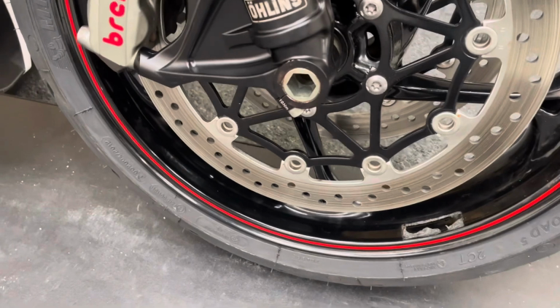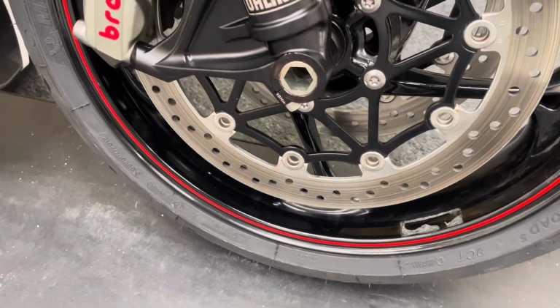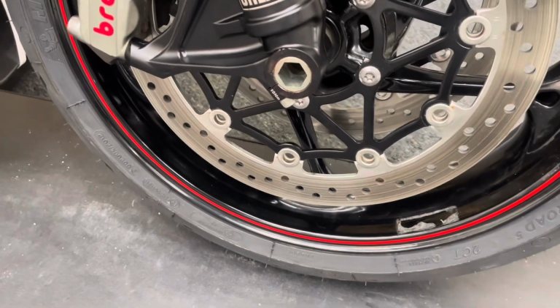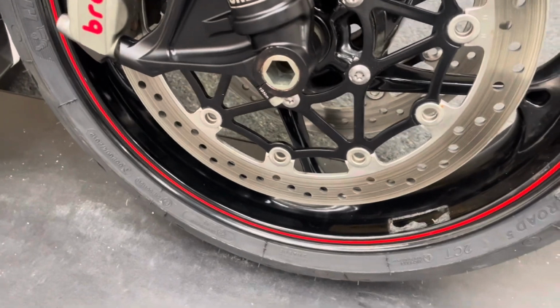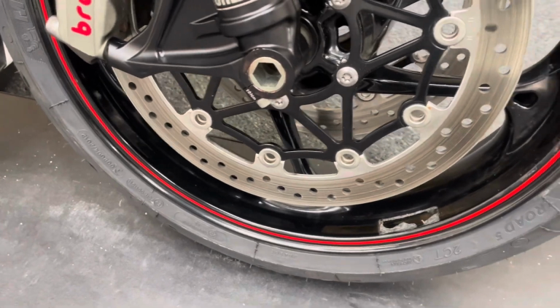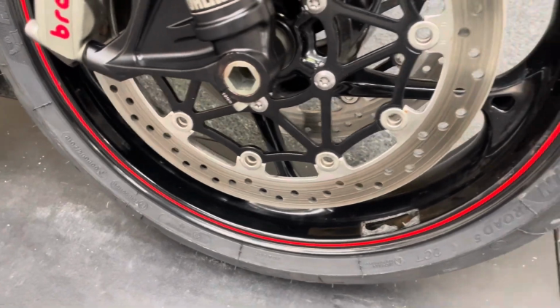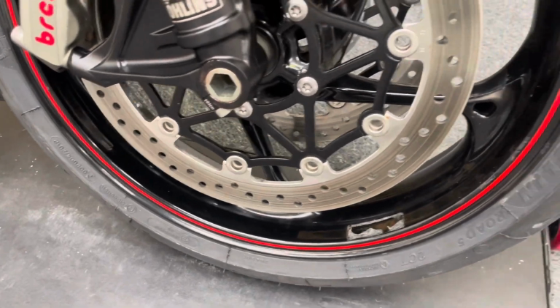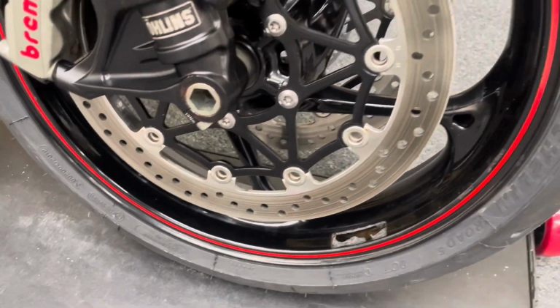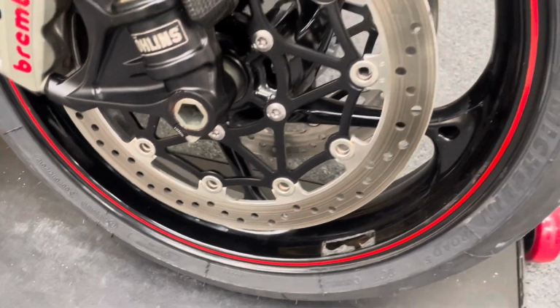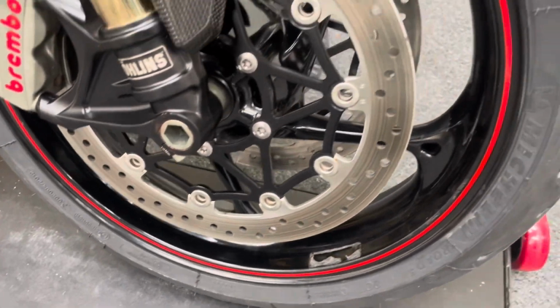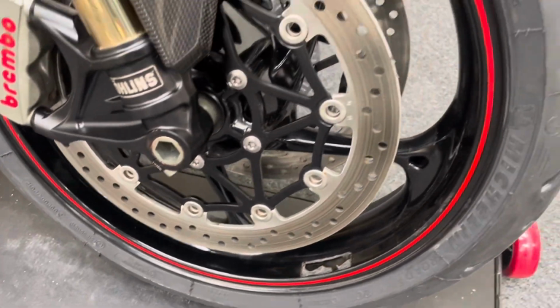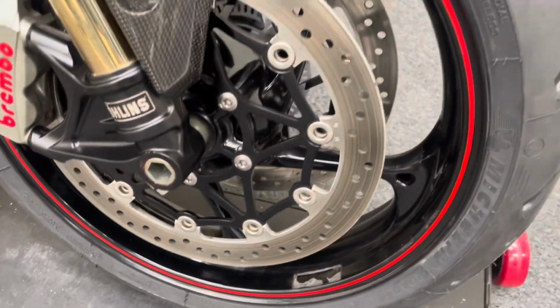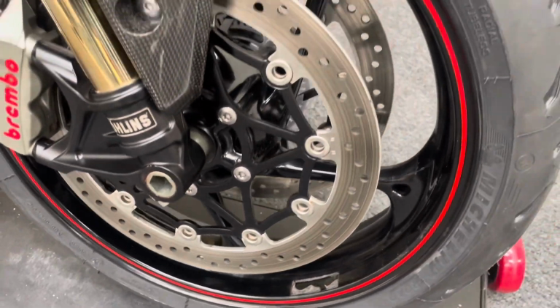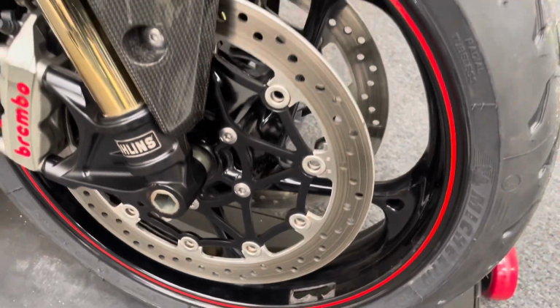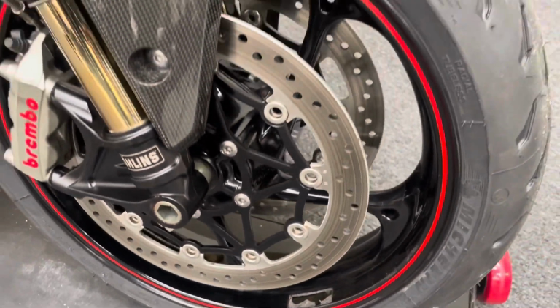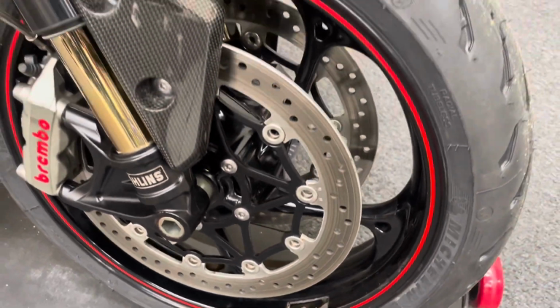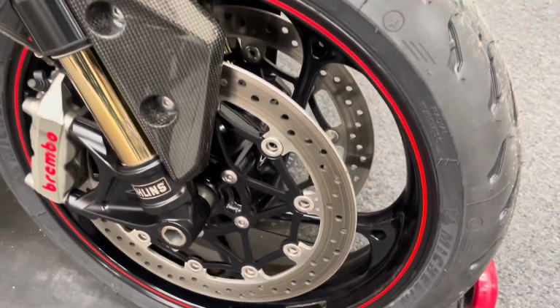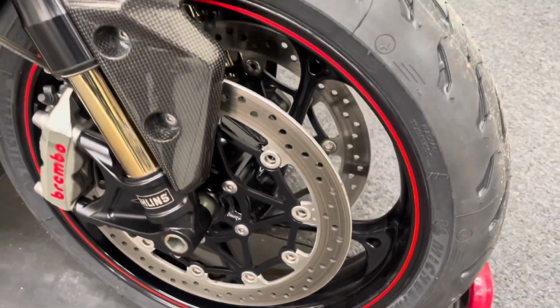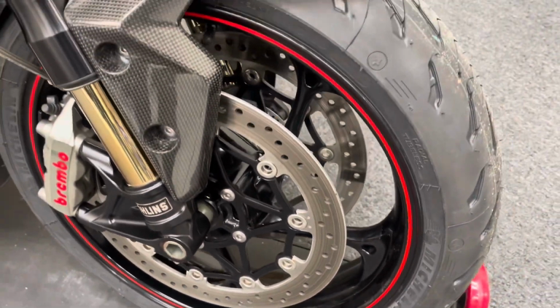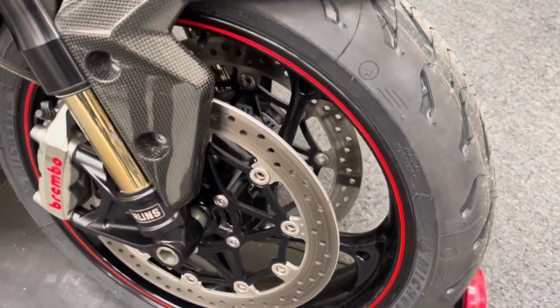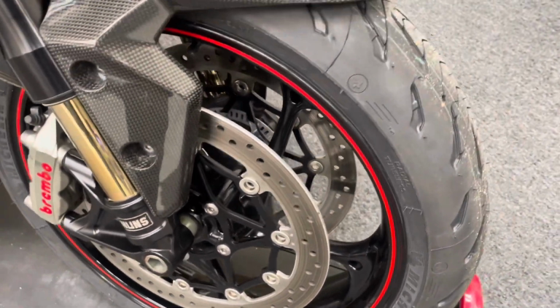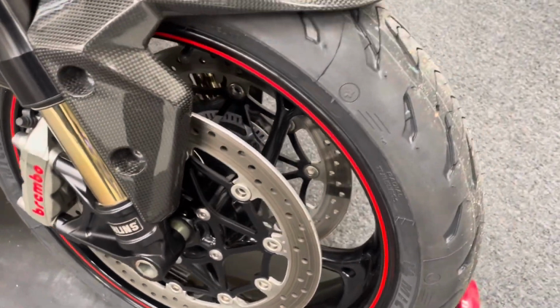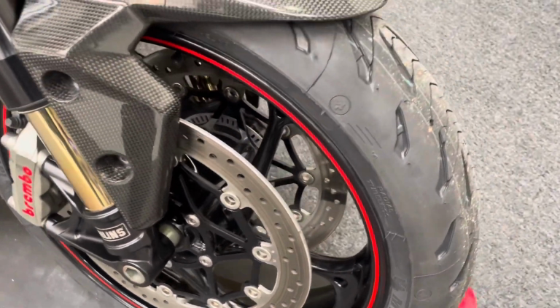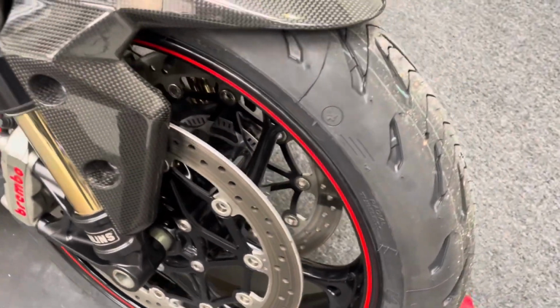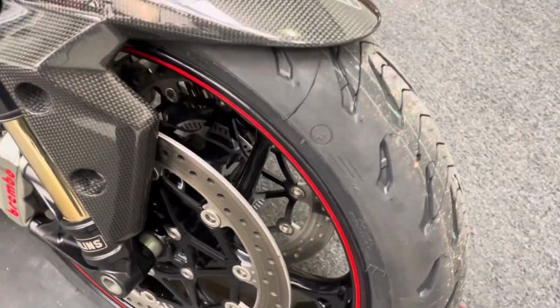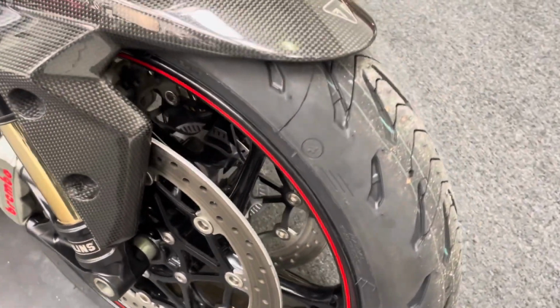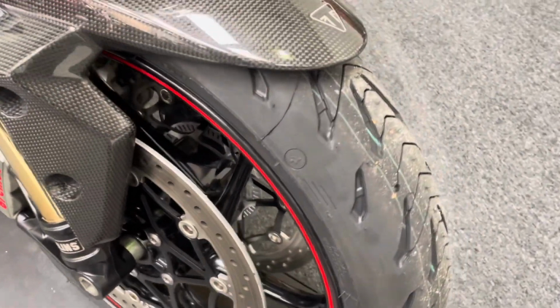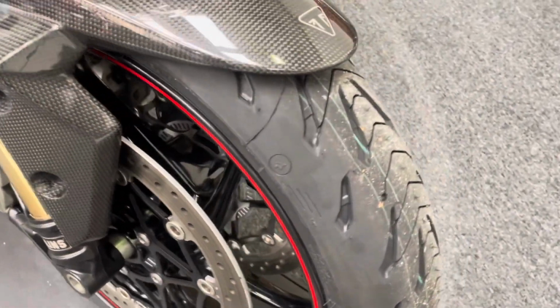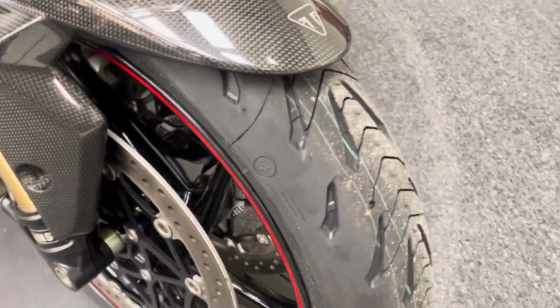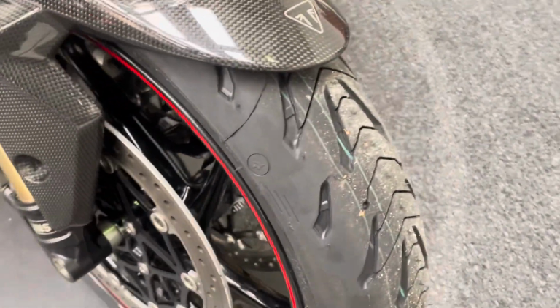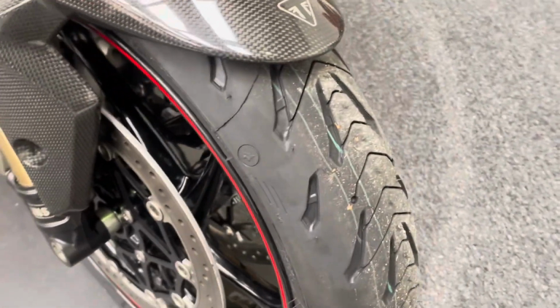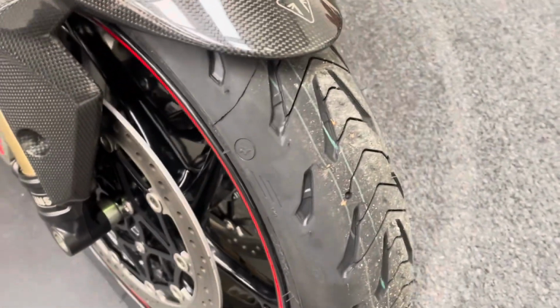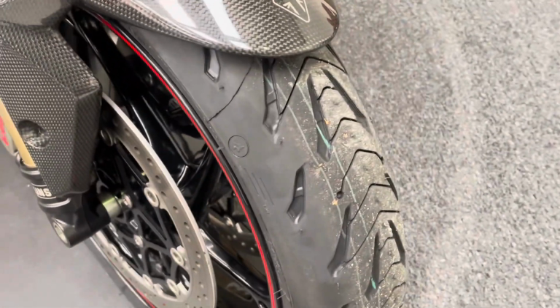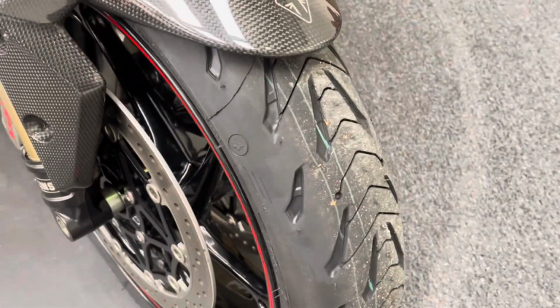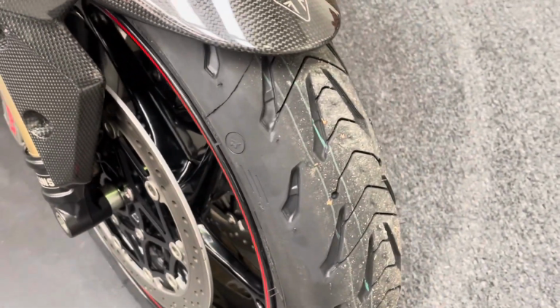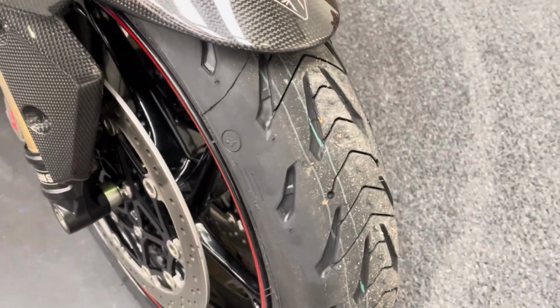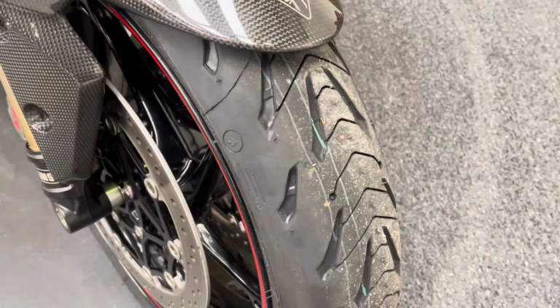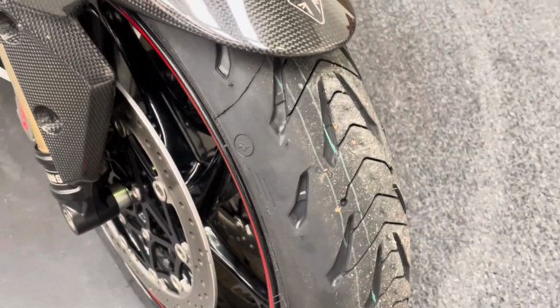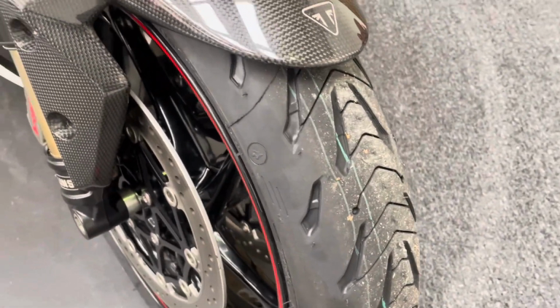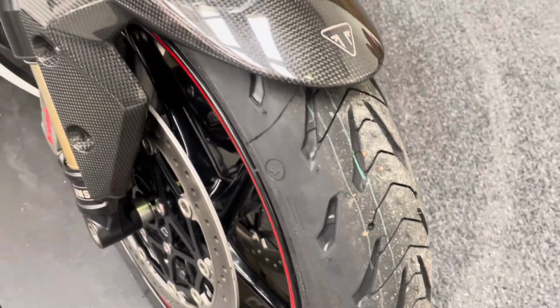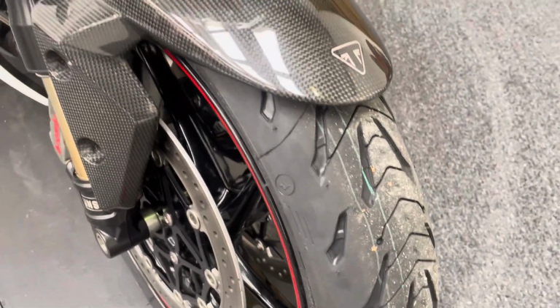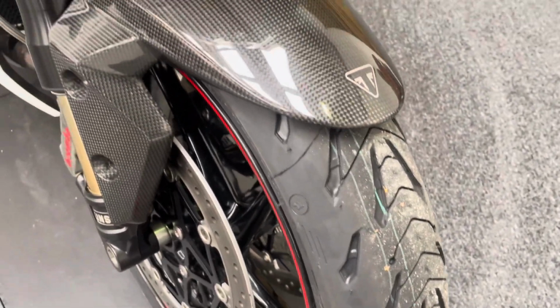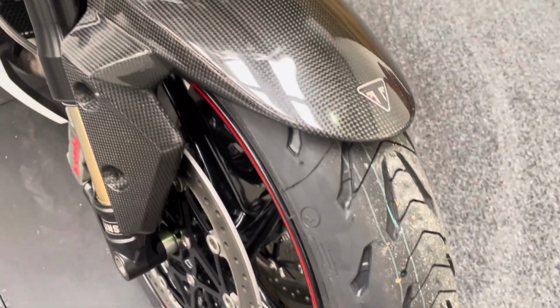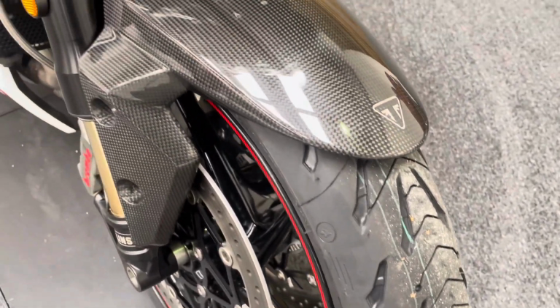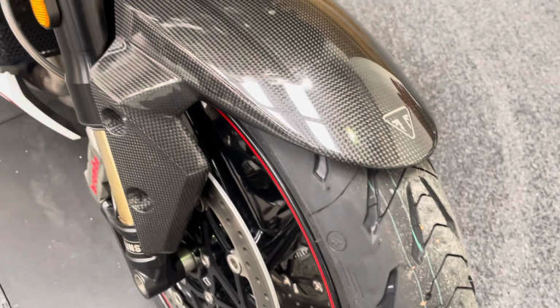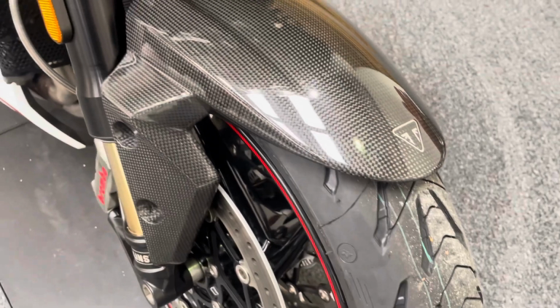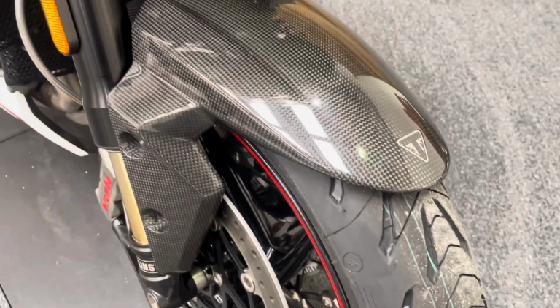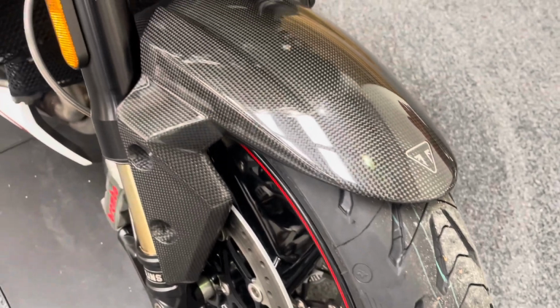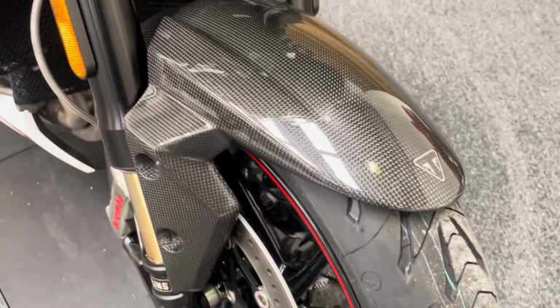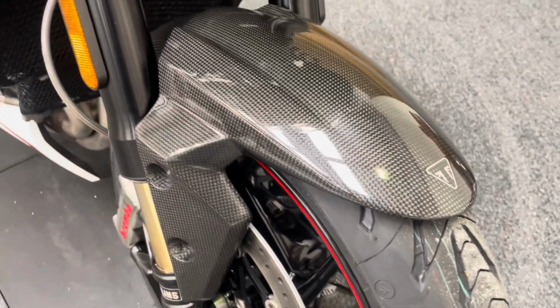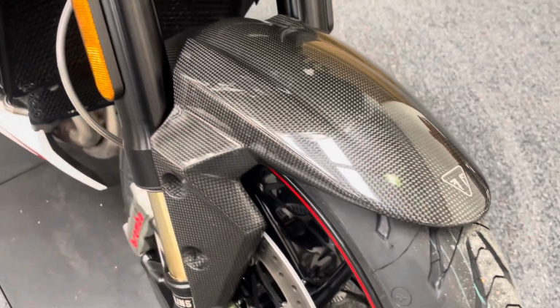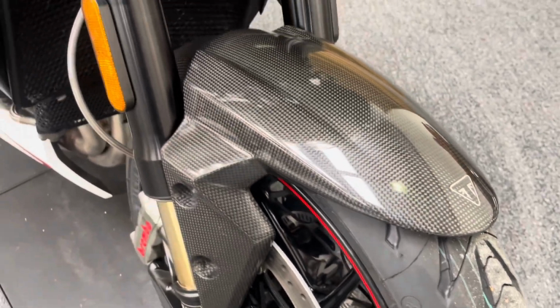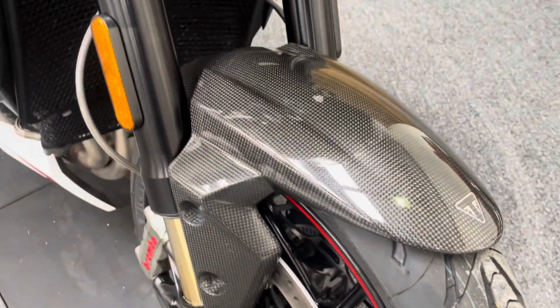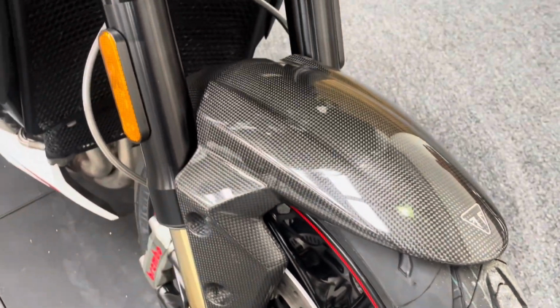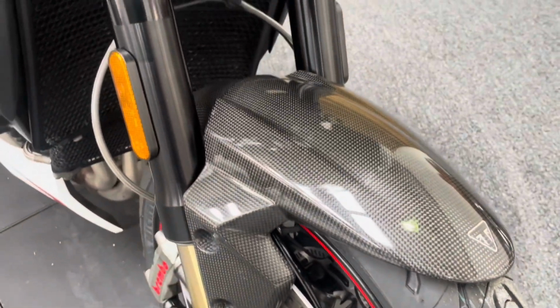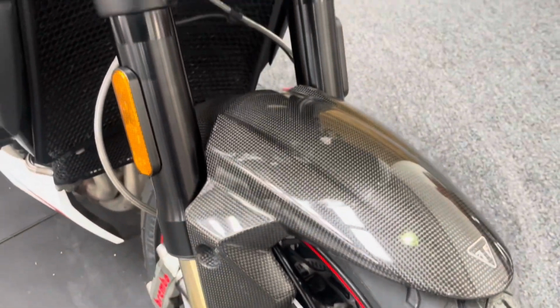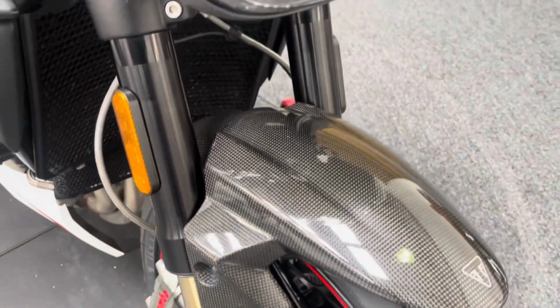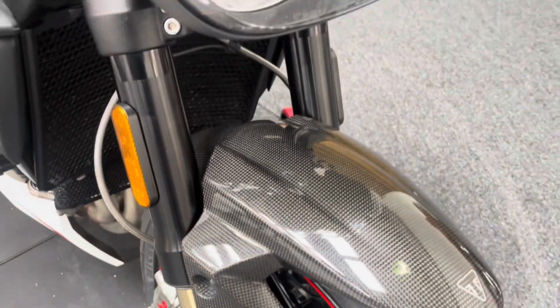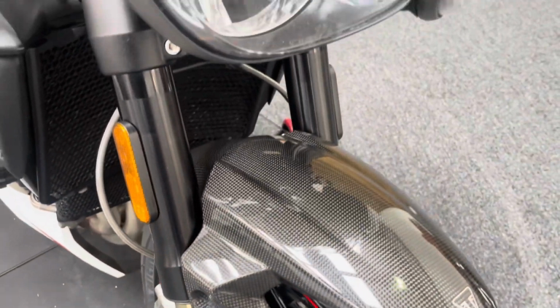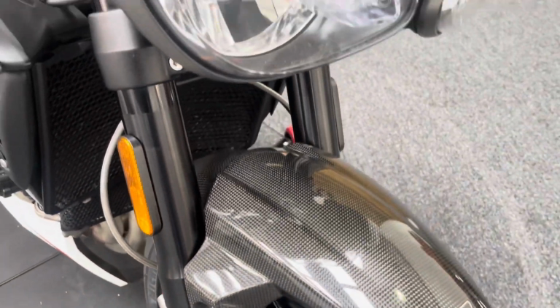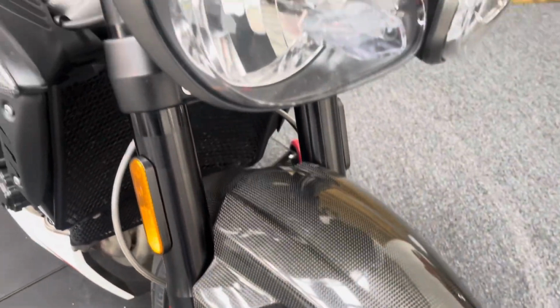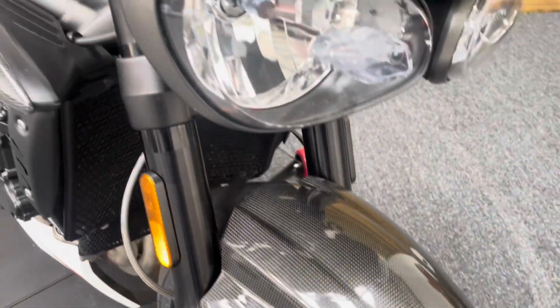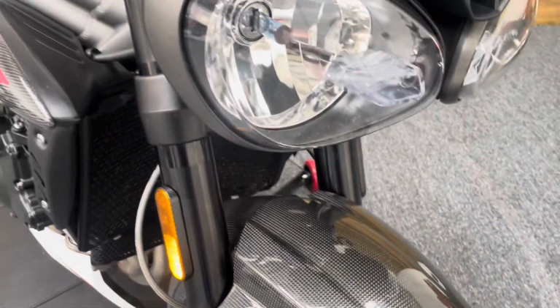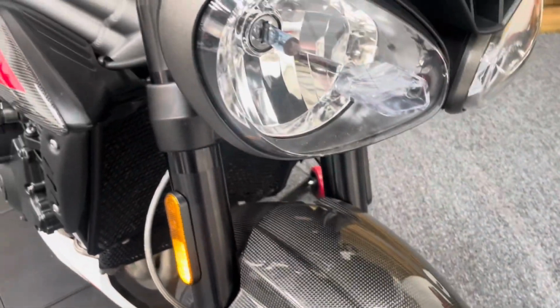The front wheel again has no dings, dents, scuffs, scrapes or scratches. There's a brand new front tyre as you can see there and the carbon fibre mudguard is in excellent order.